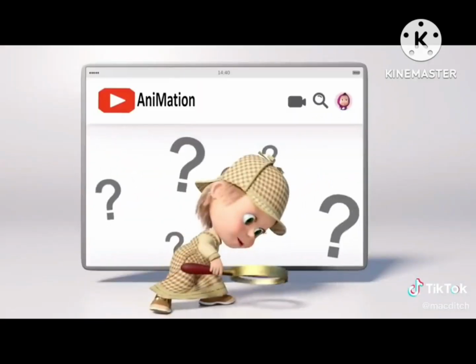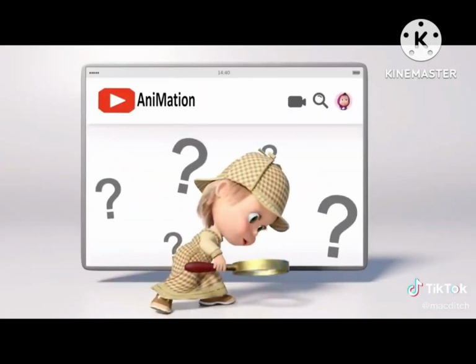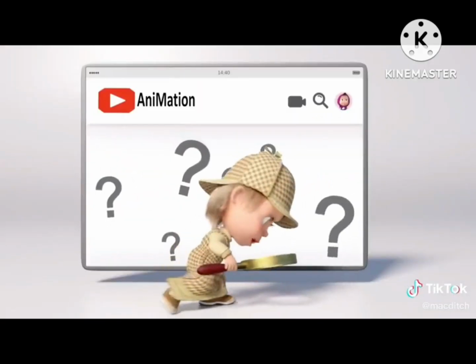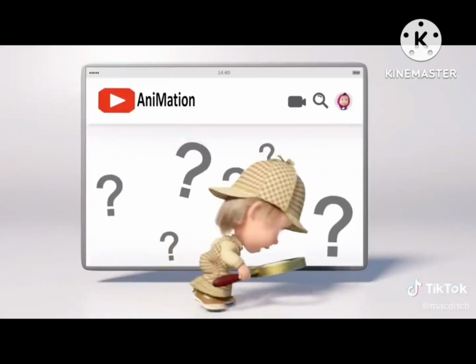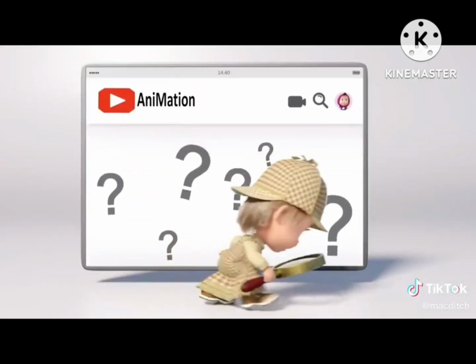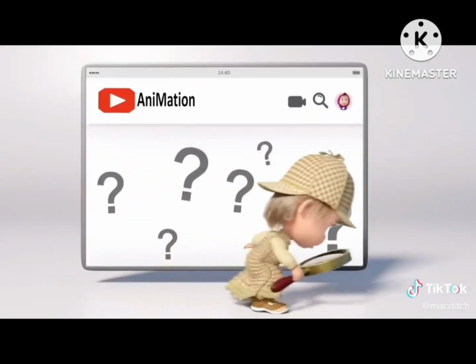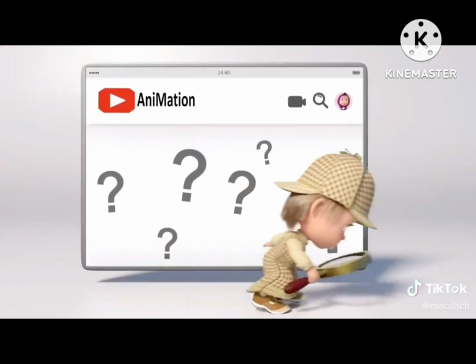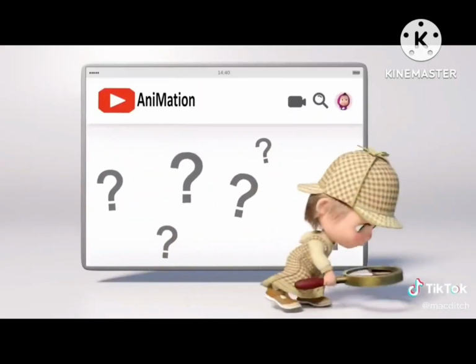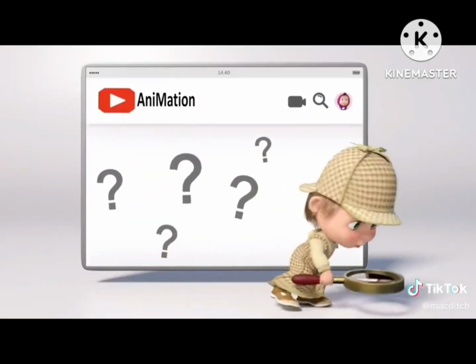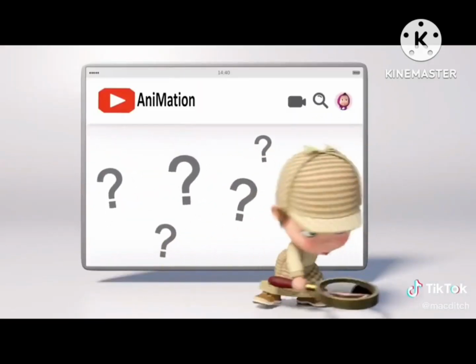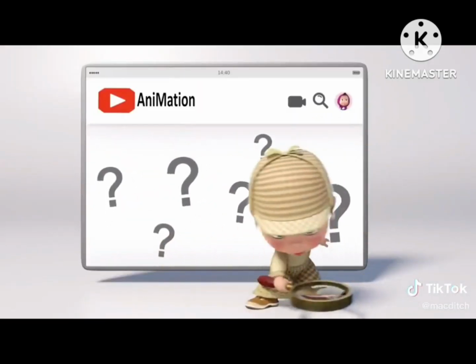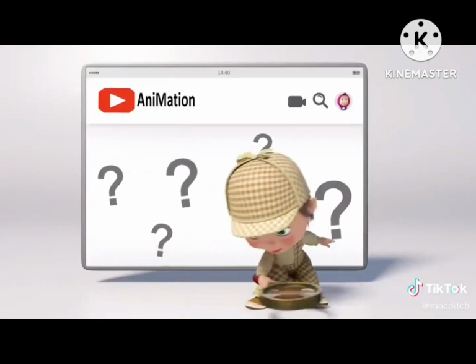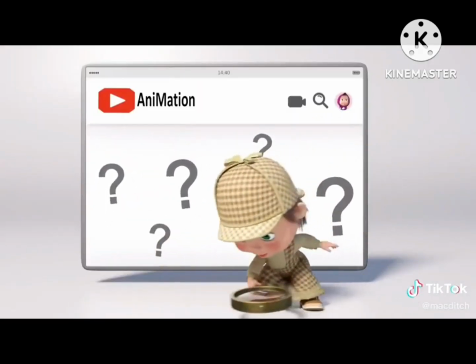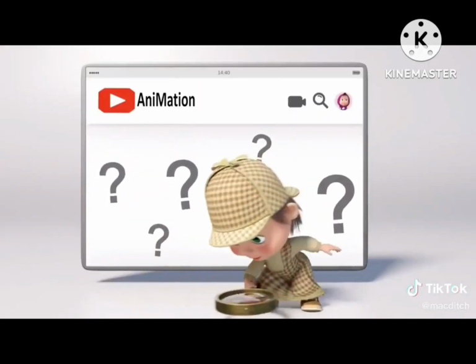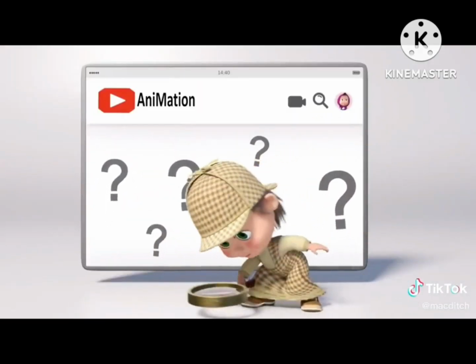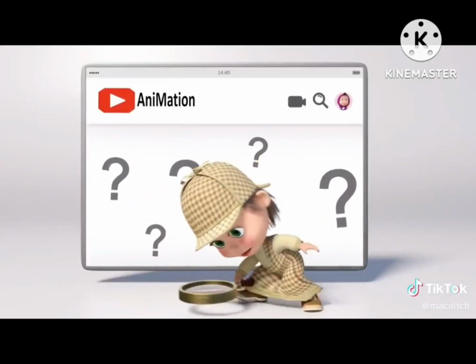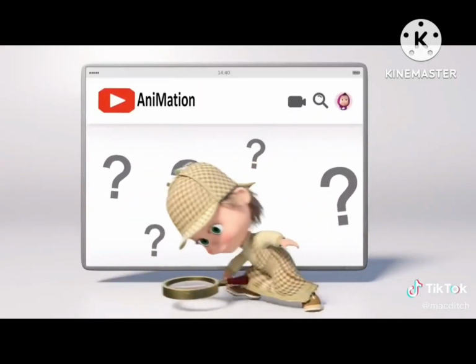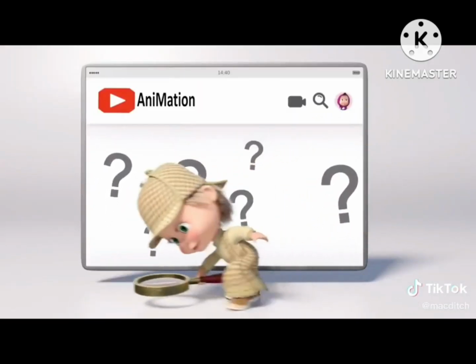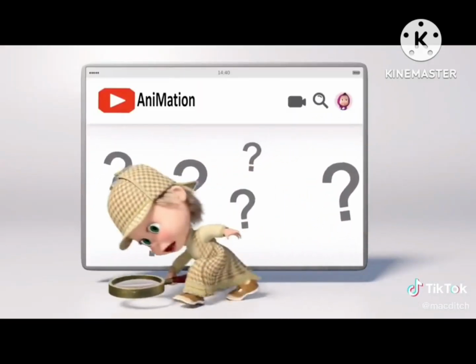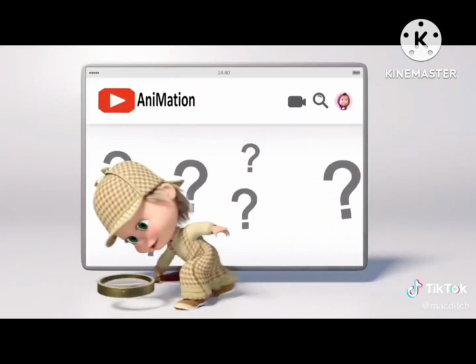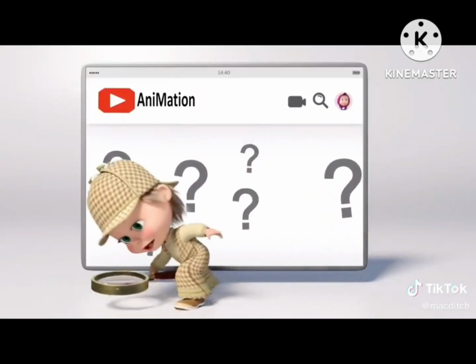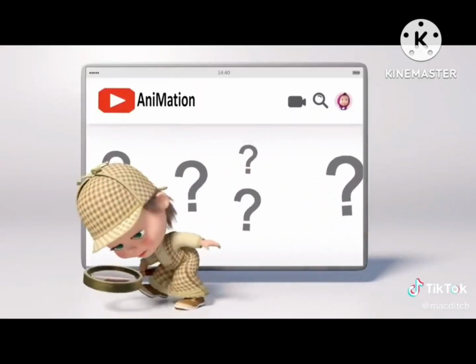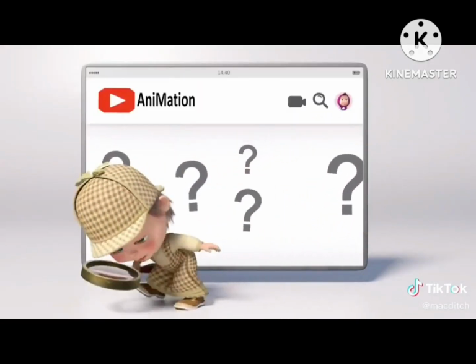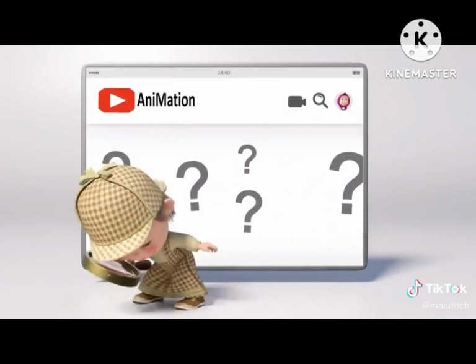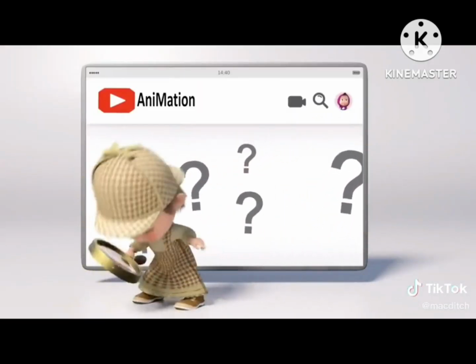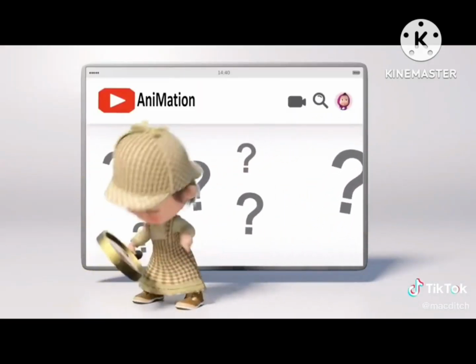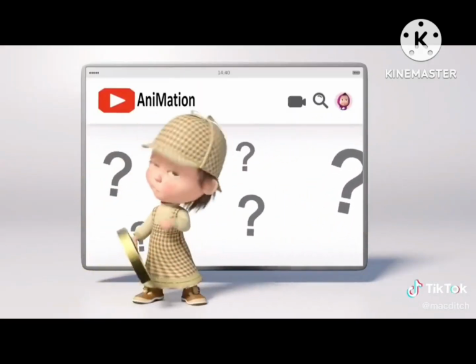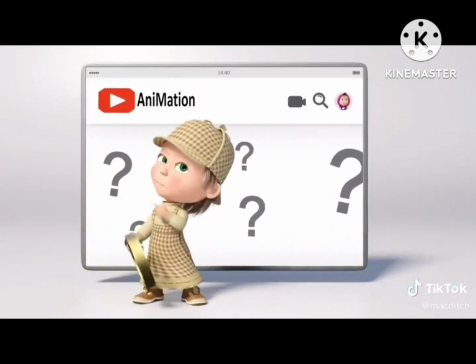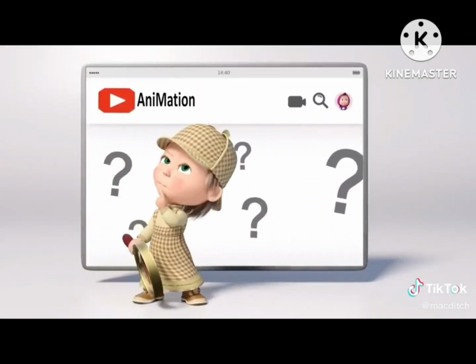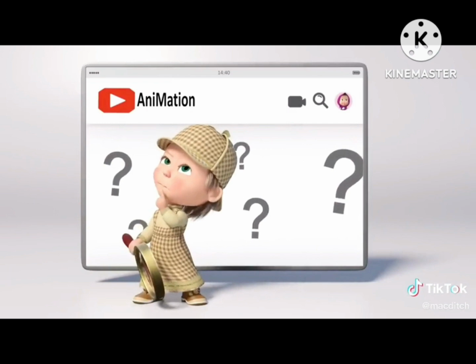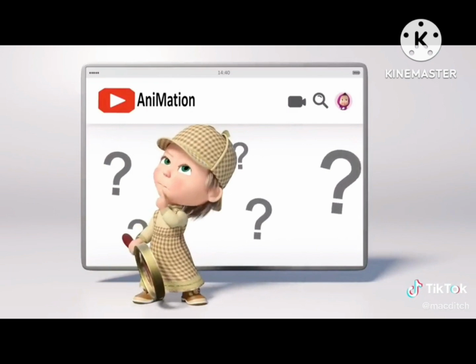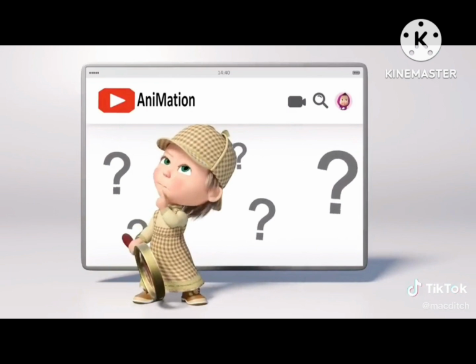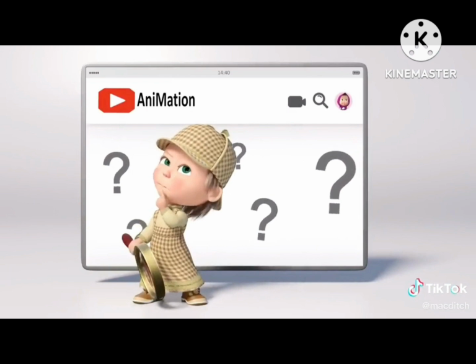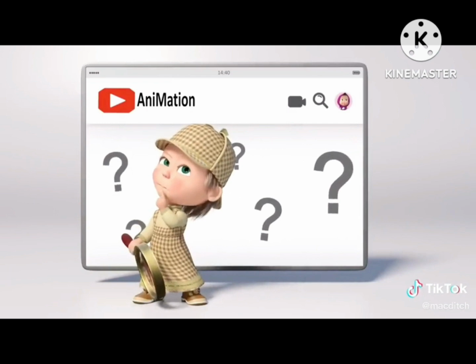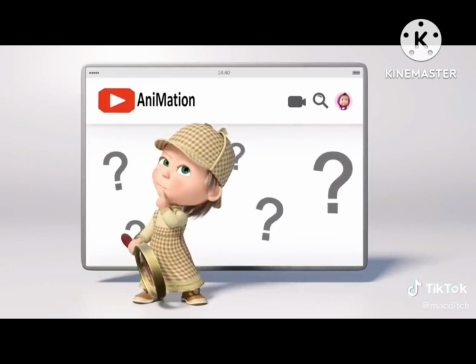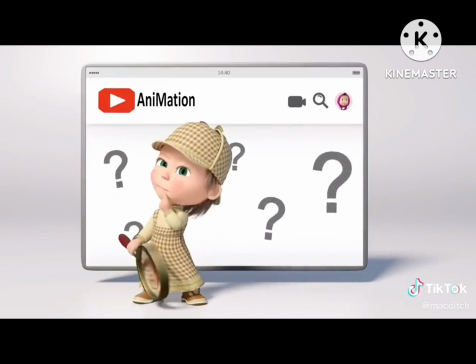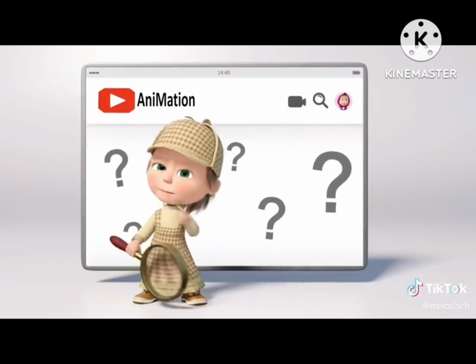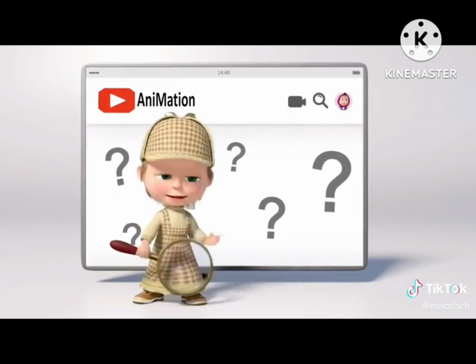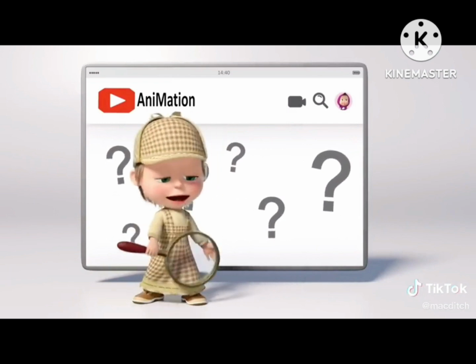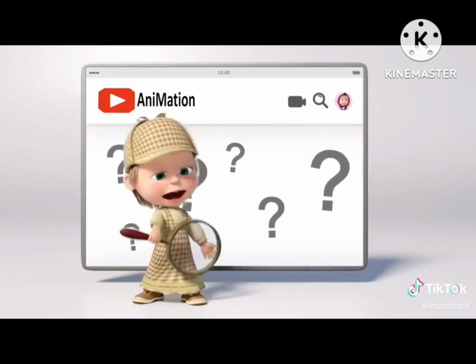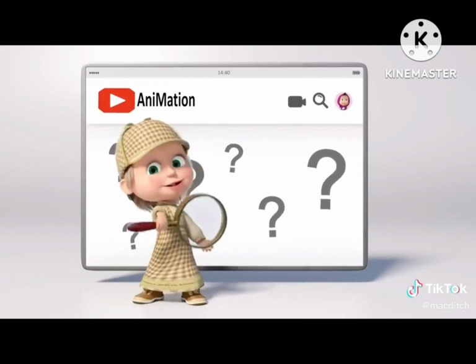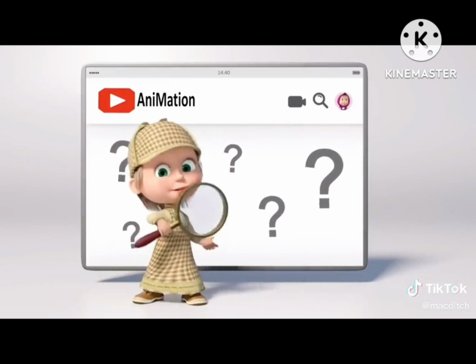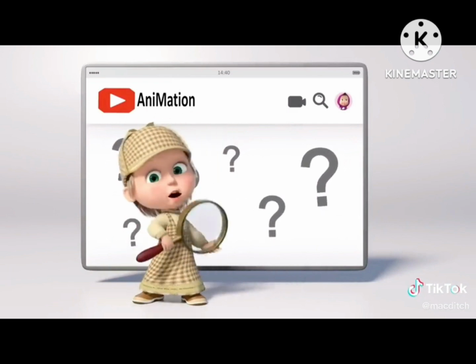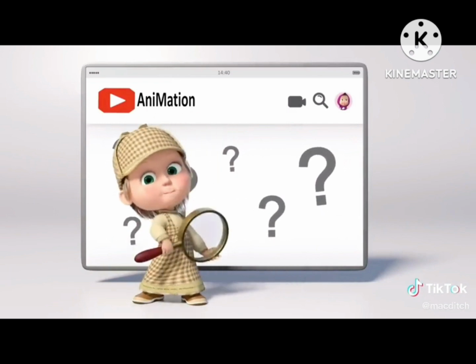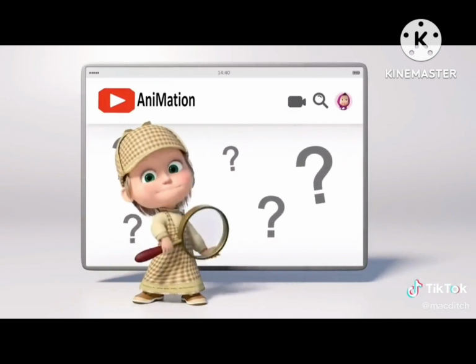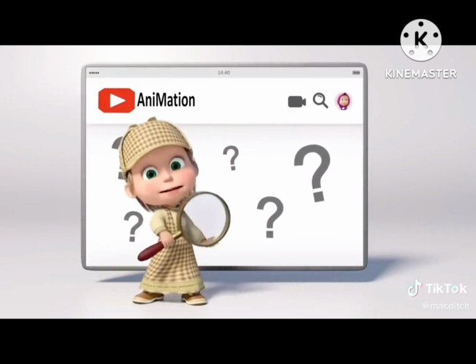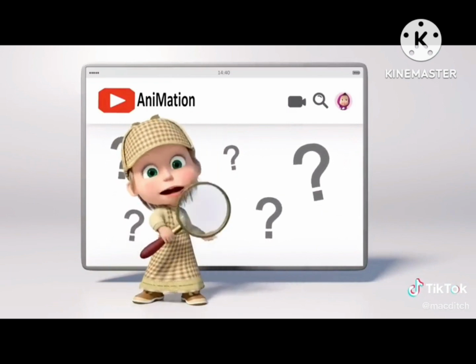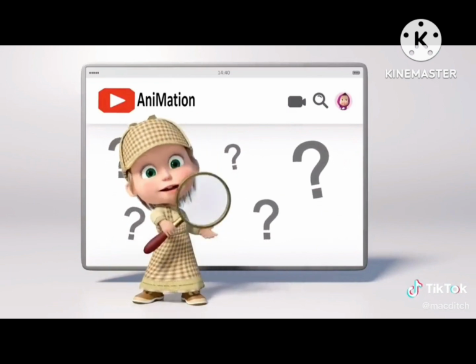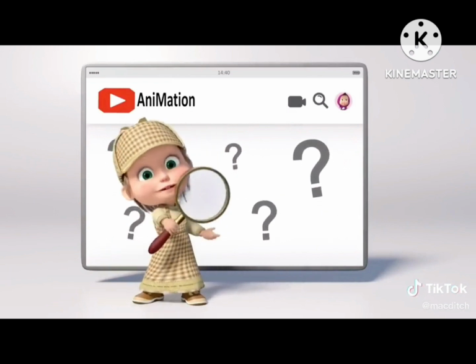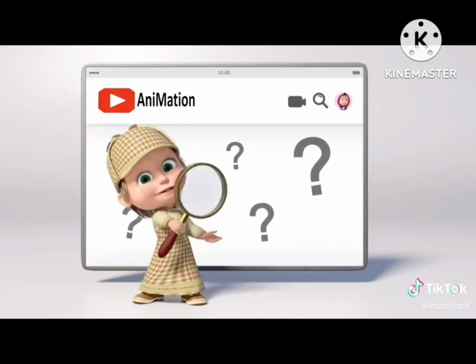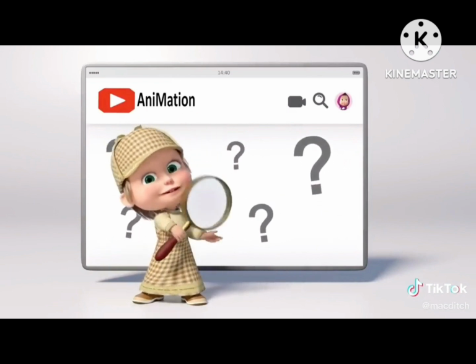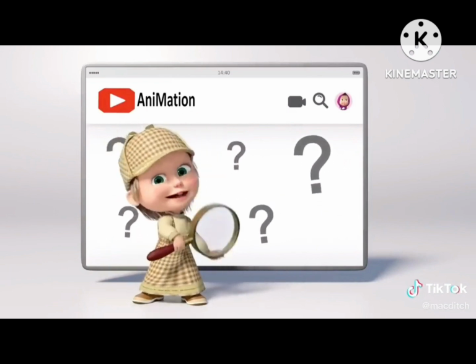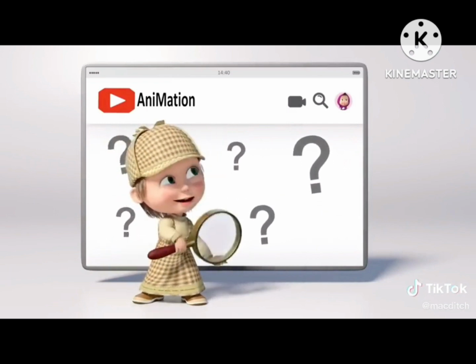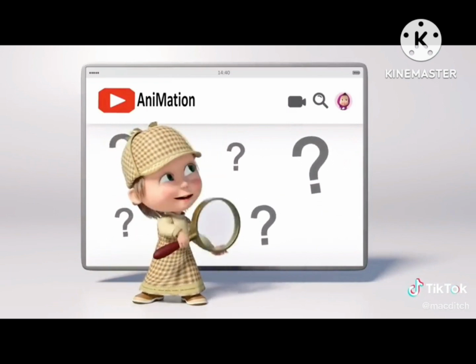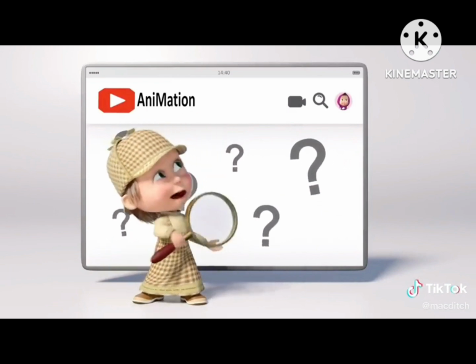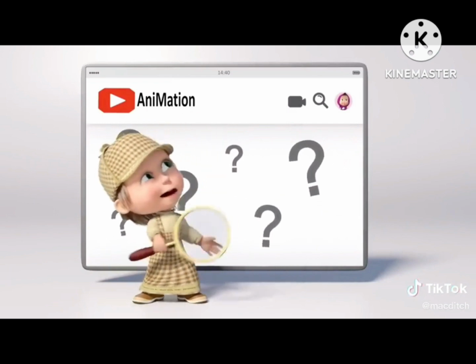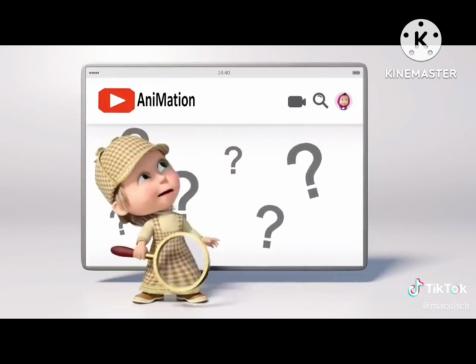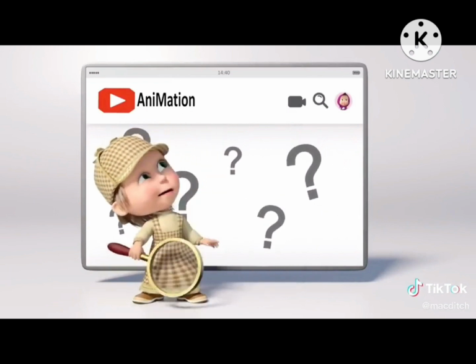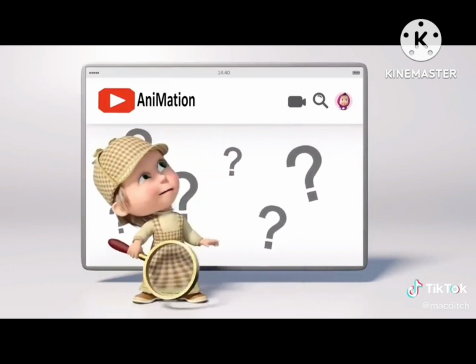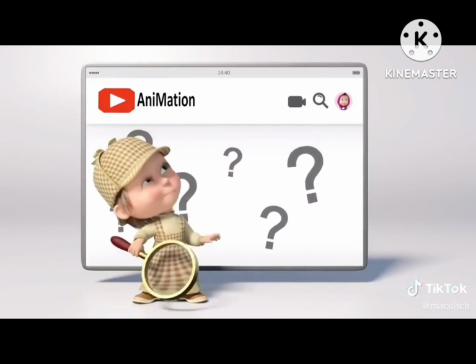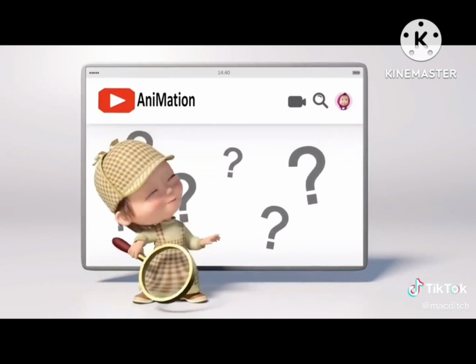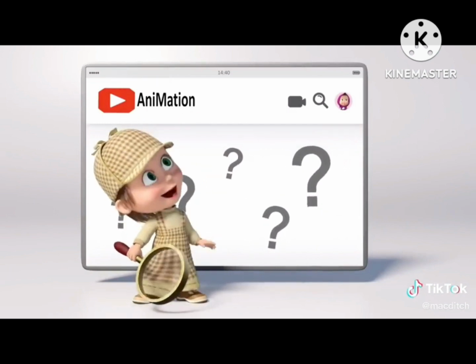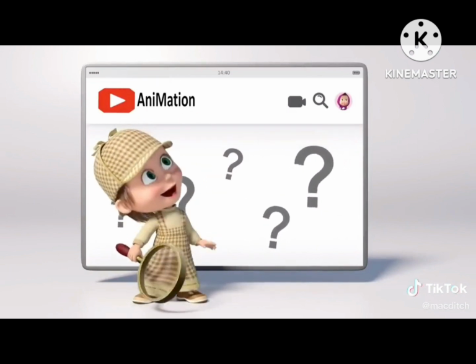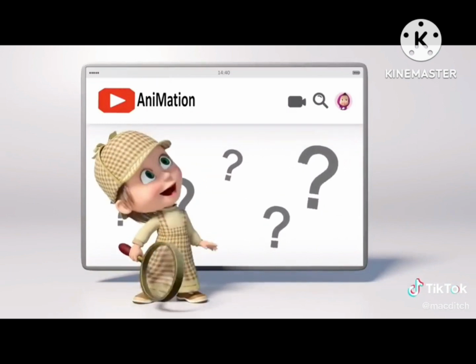Where could all of the cartoons be hiding? Hmm. Let's start an investigation.